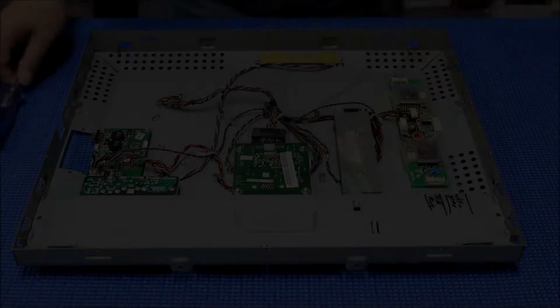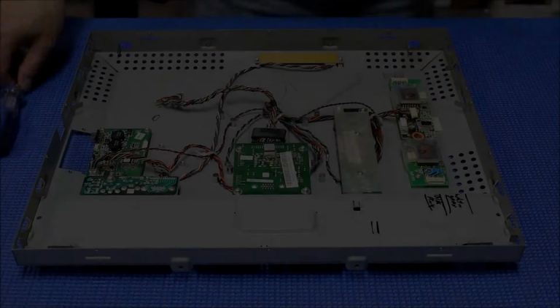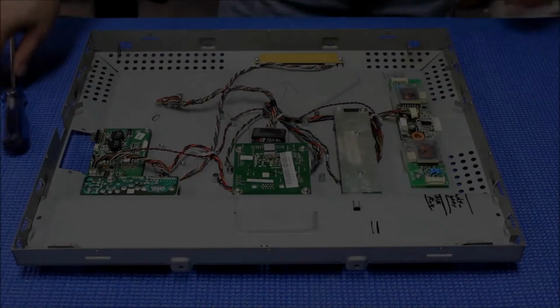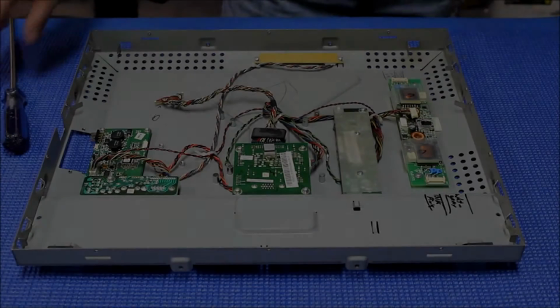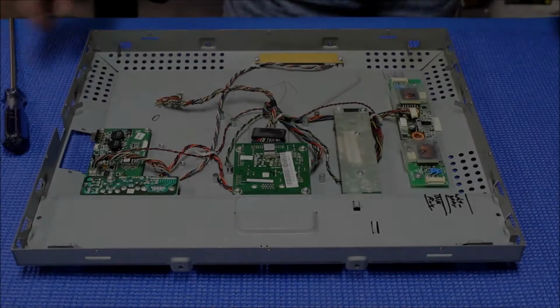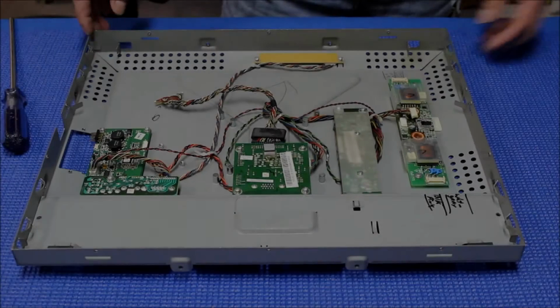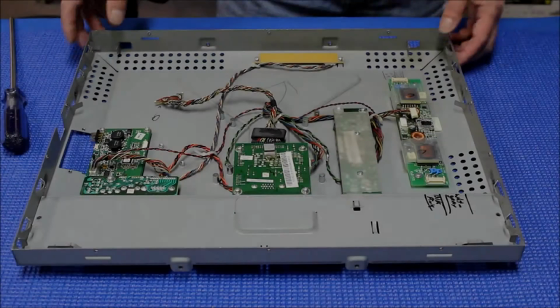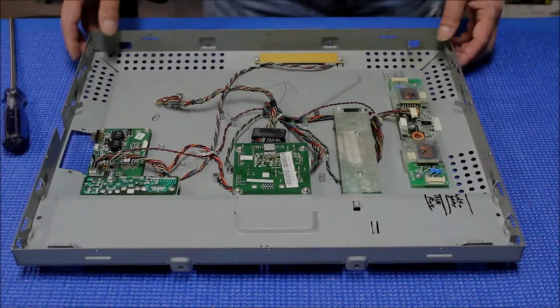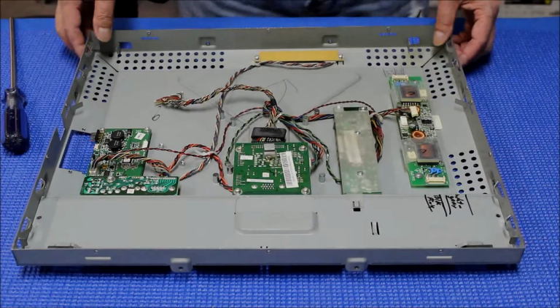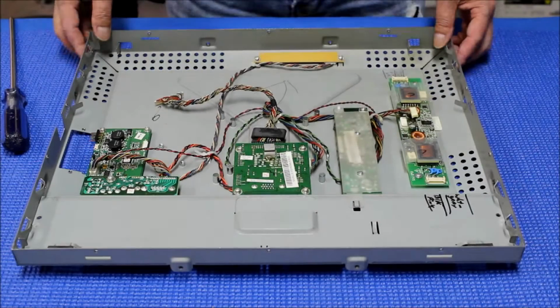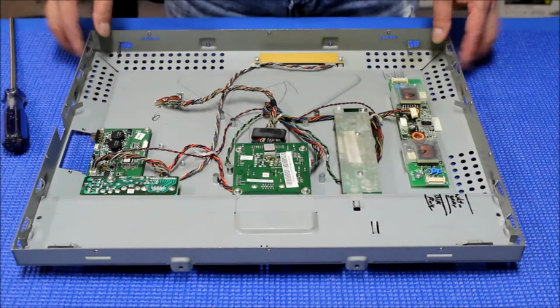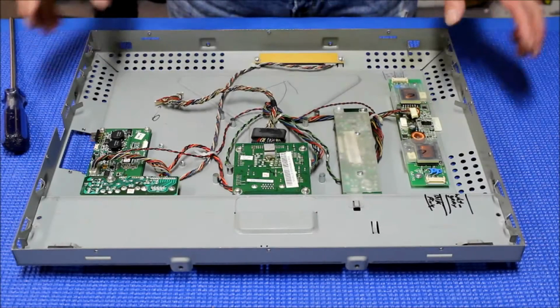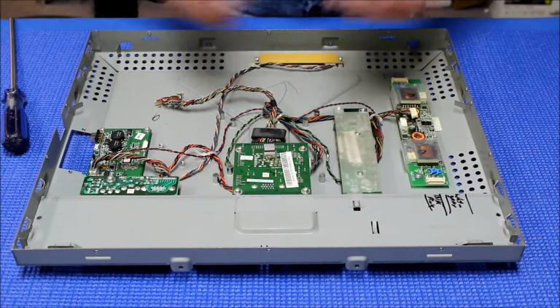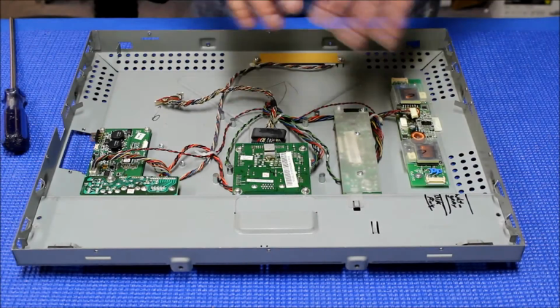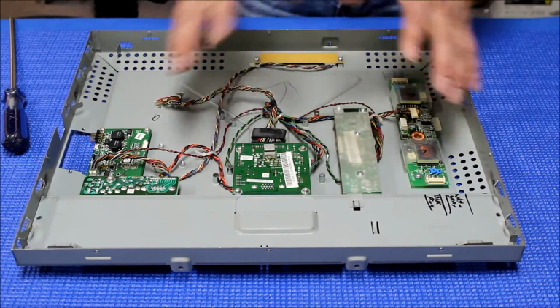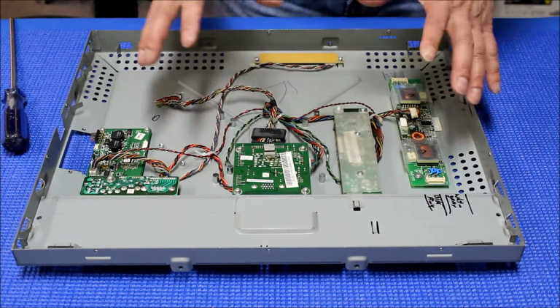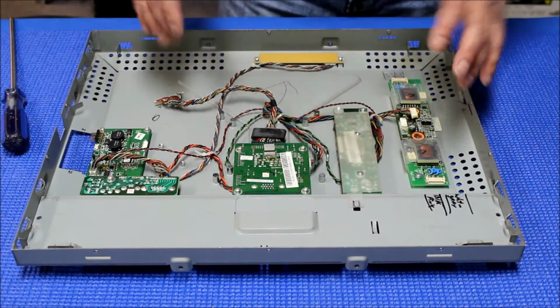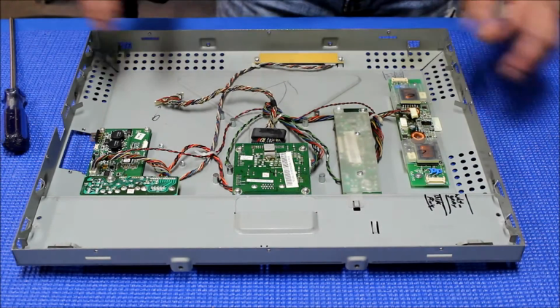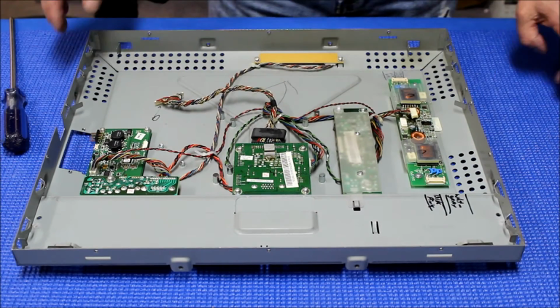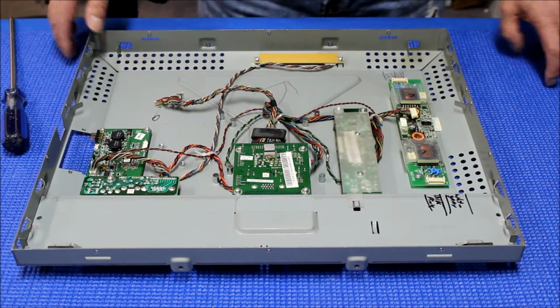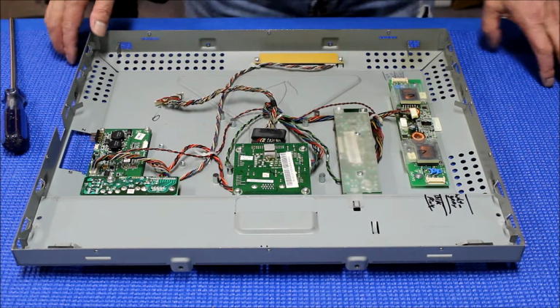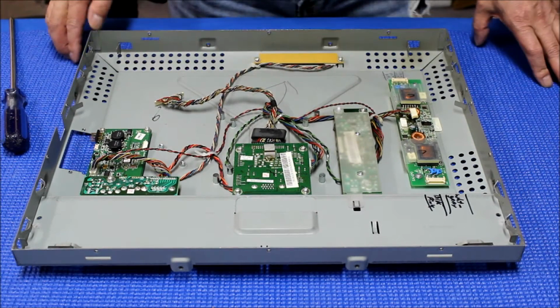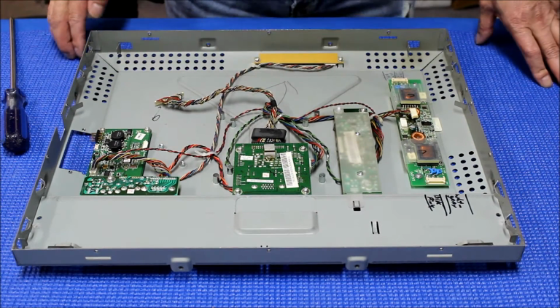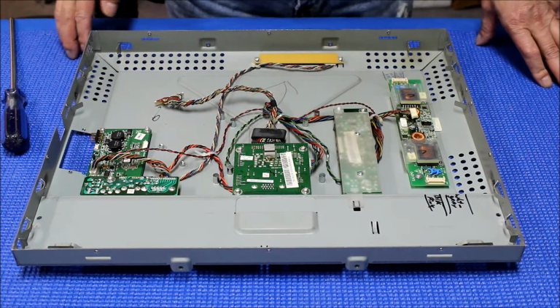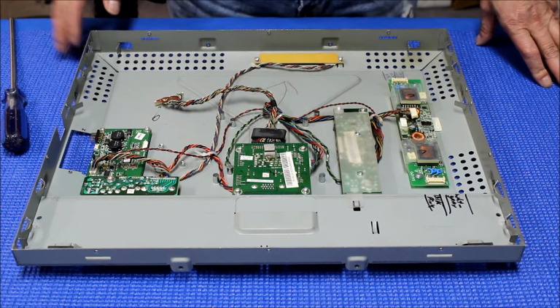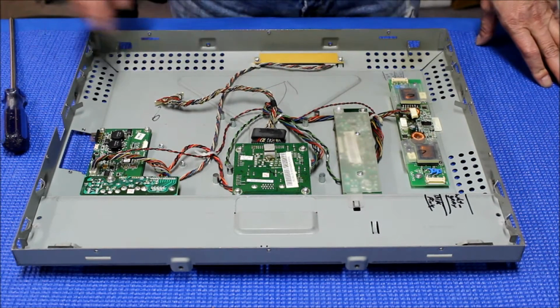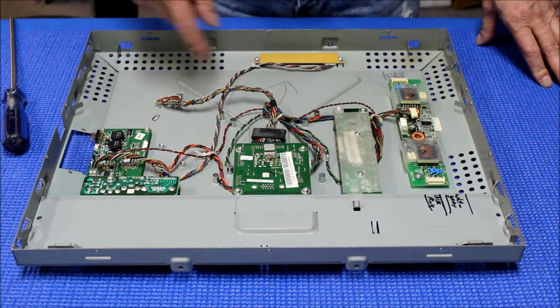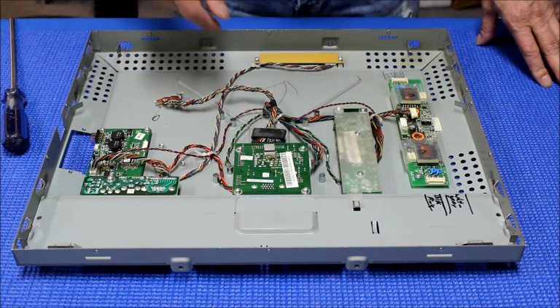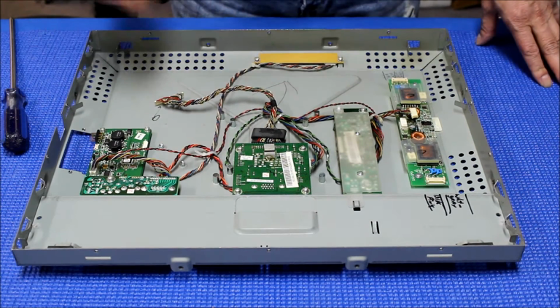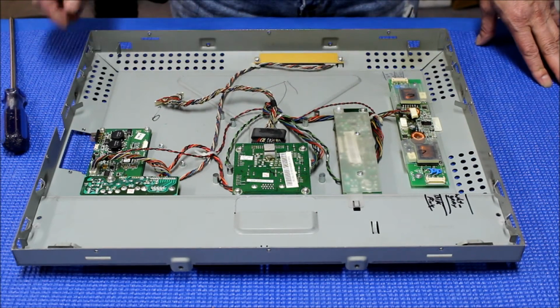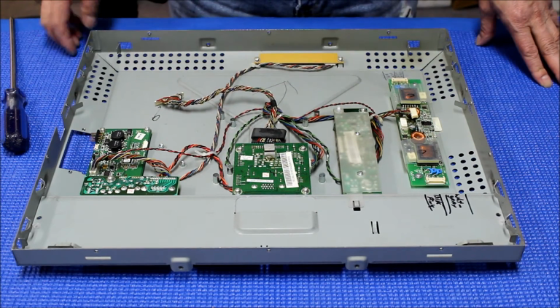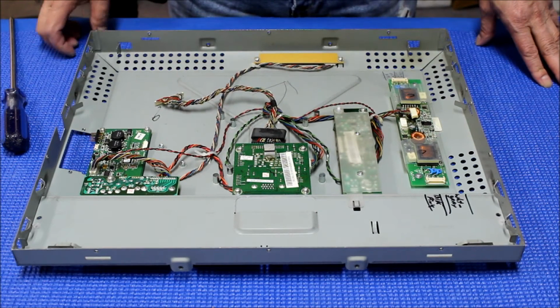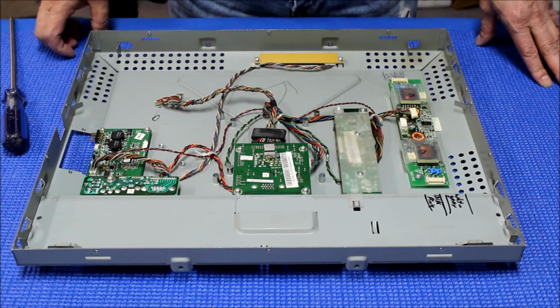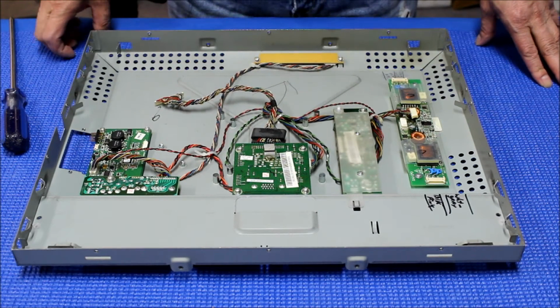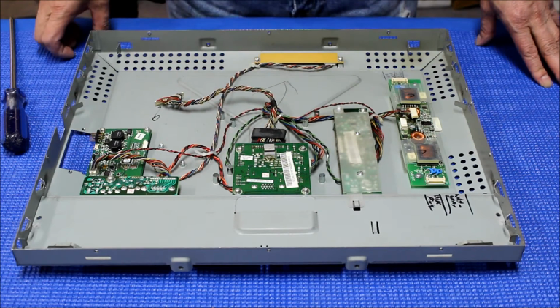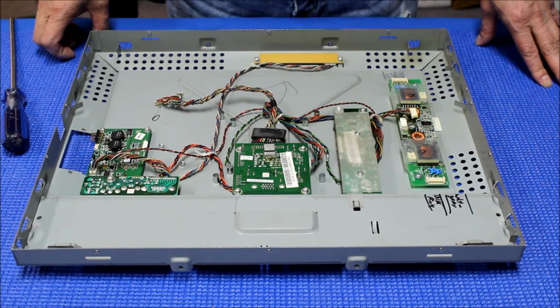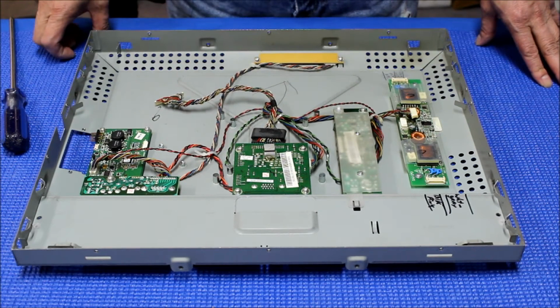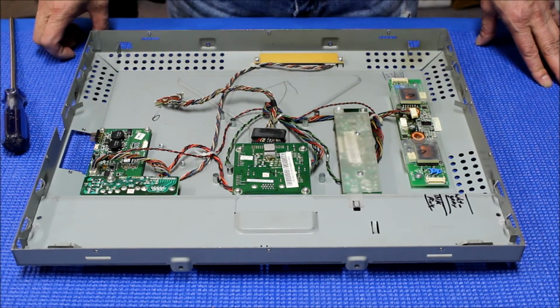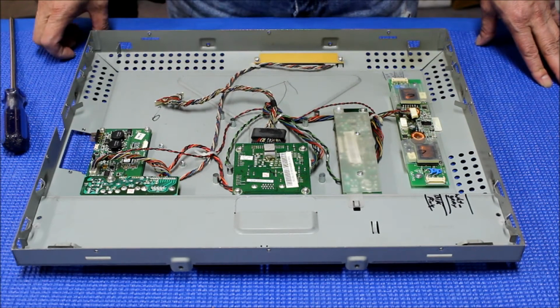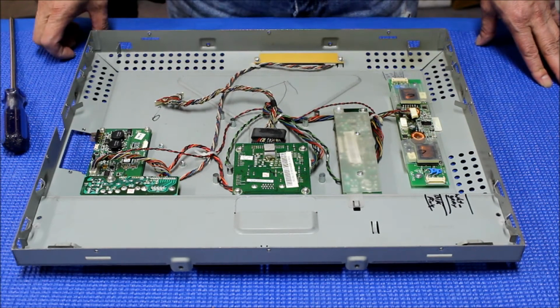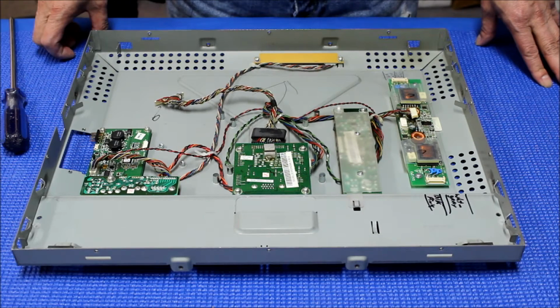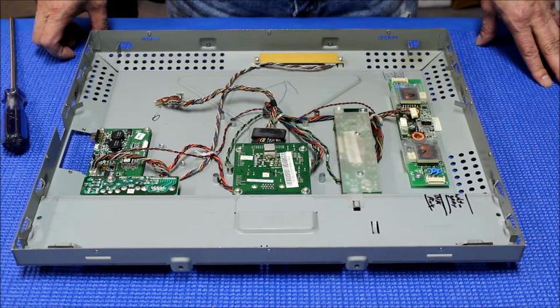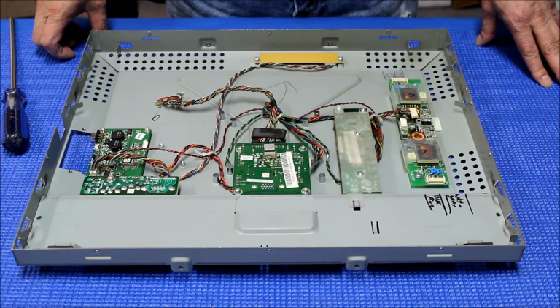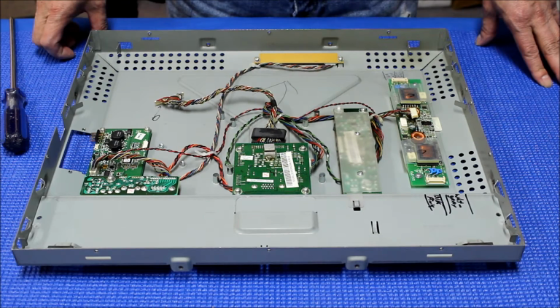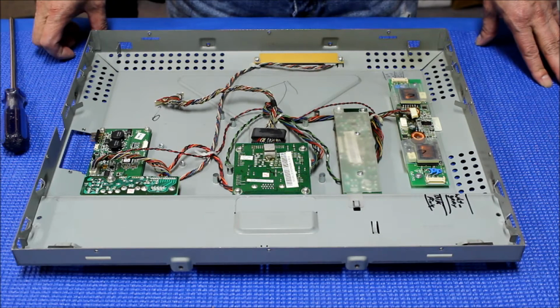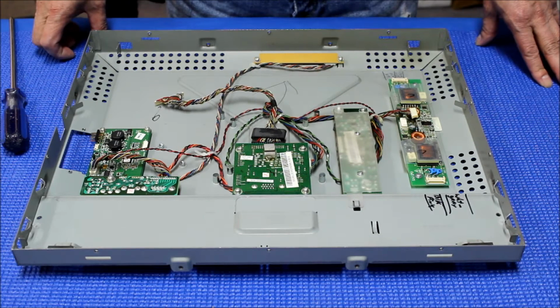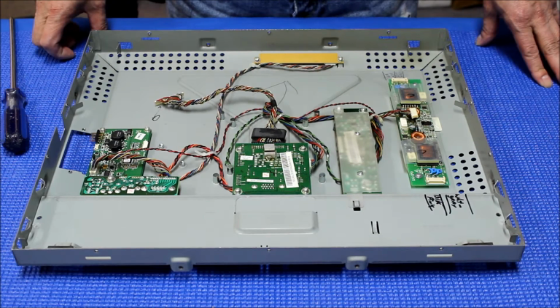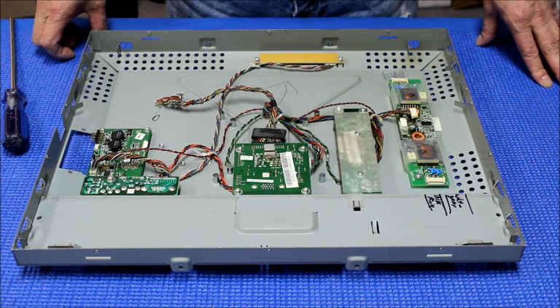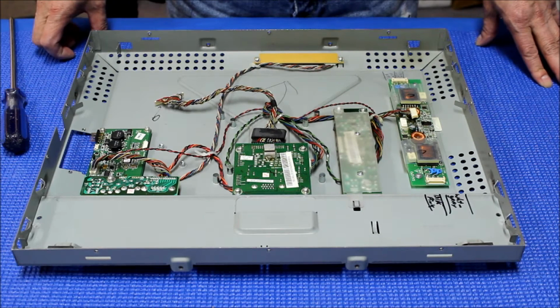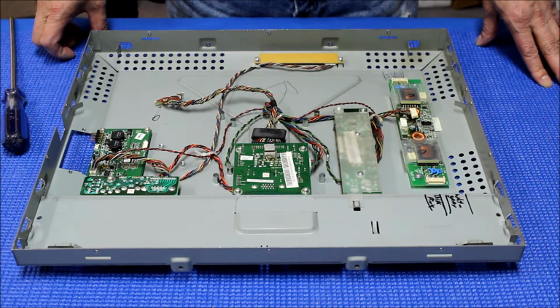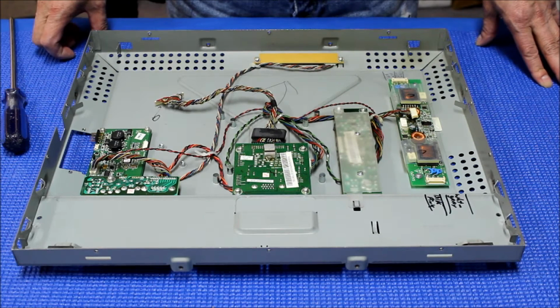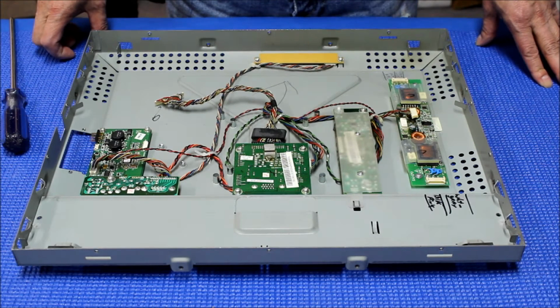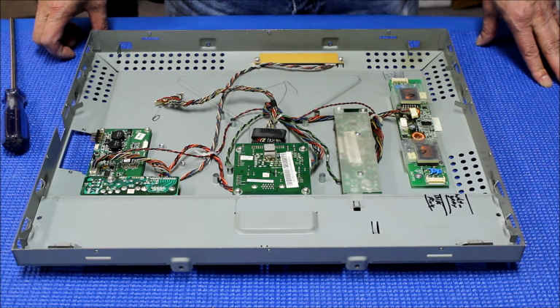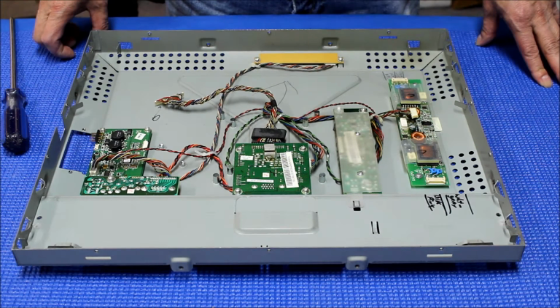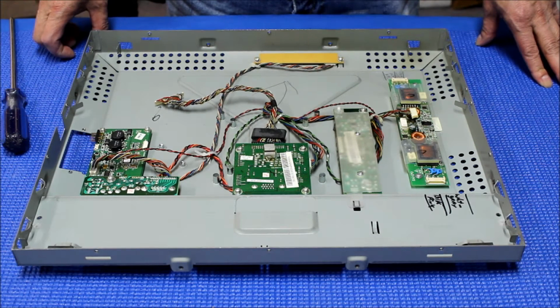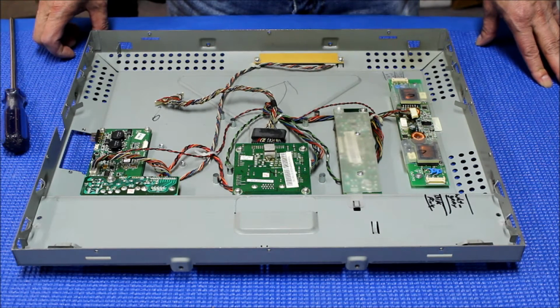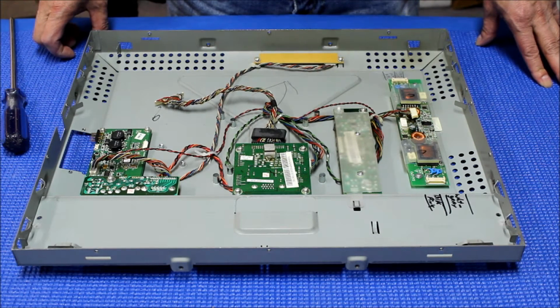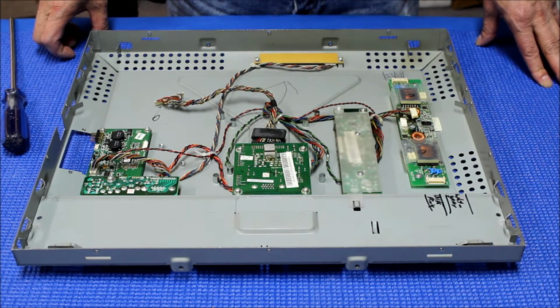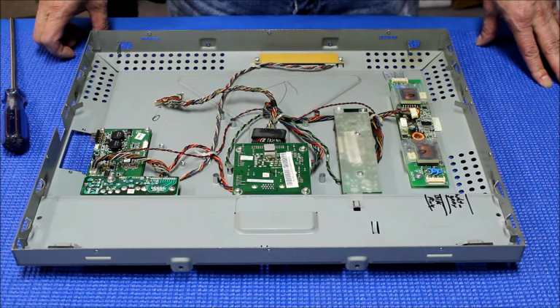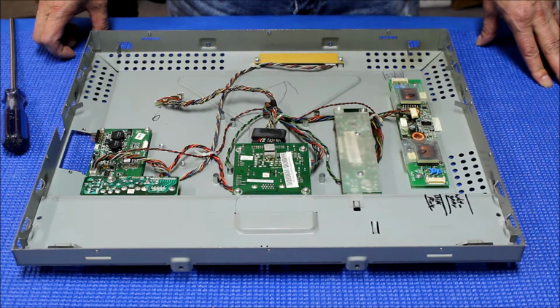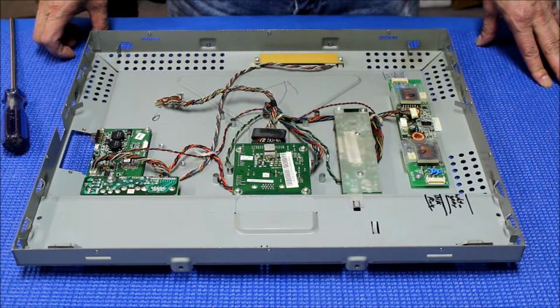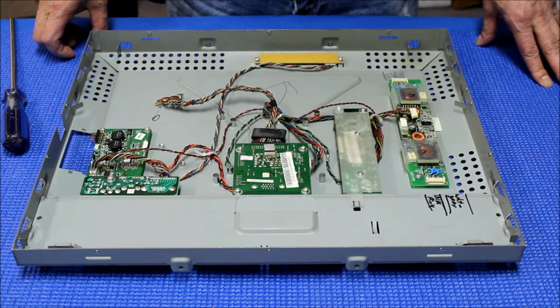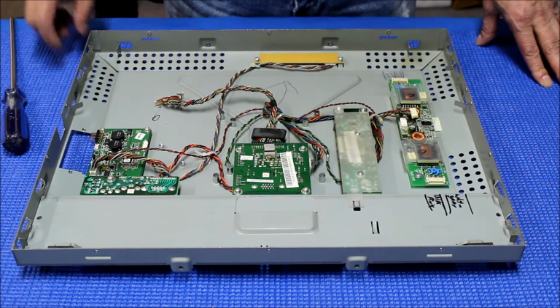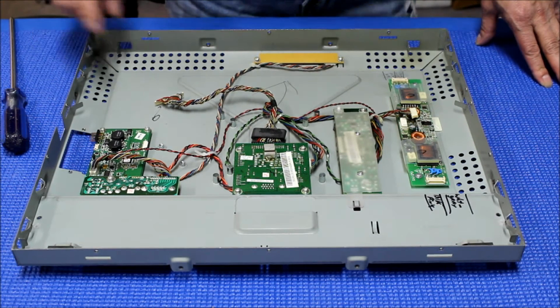Hello, we have just finished upgrading an LED strip to the AUO screen, which is M190-EG01.